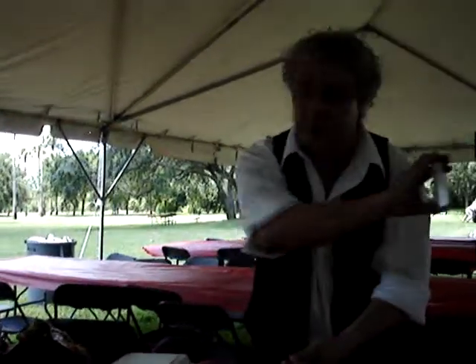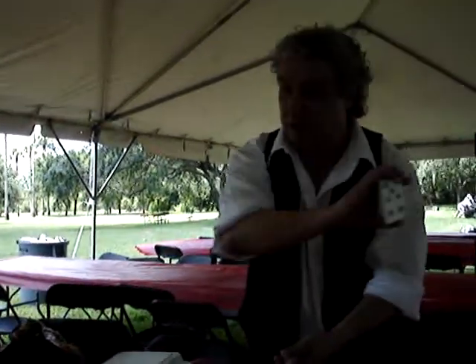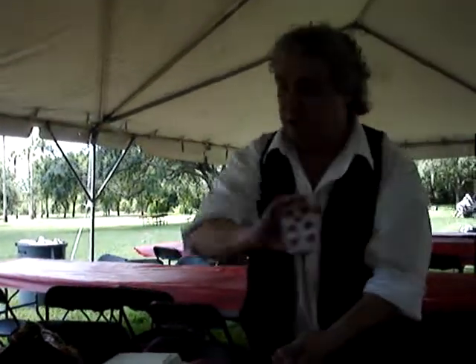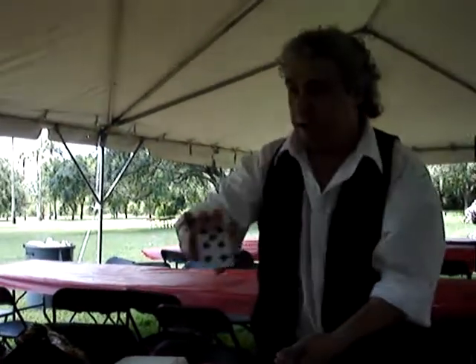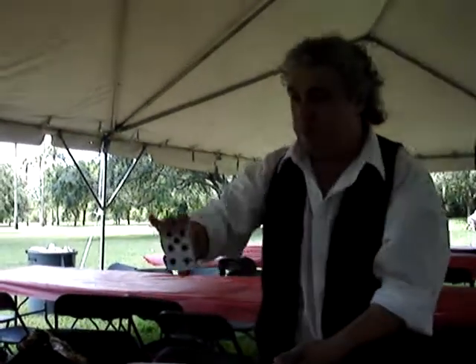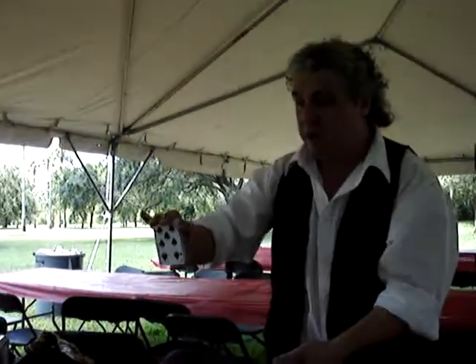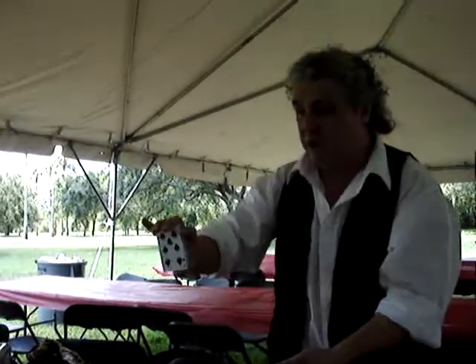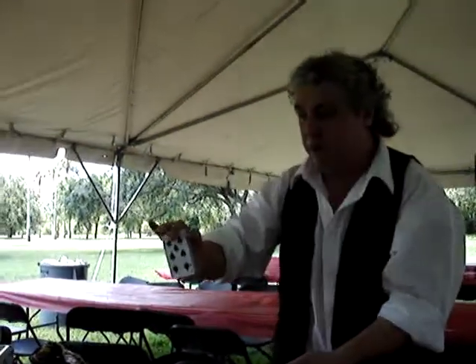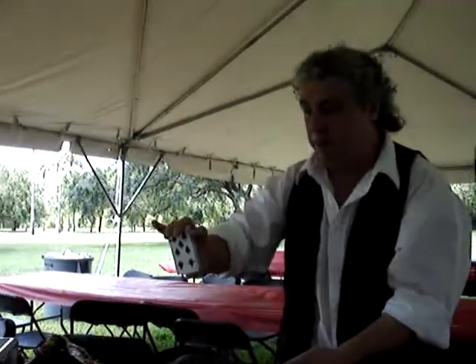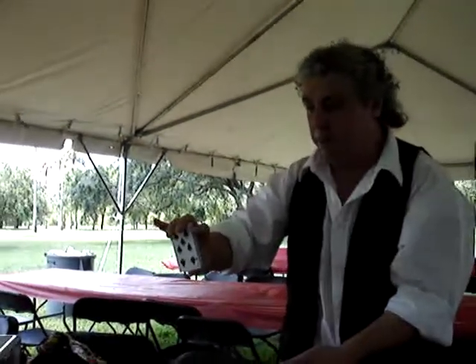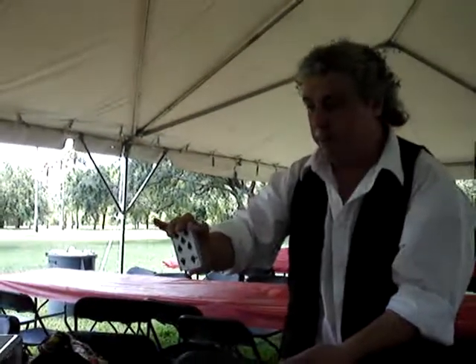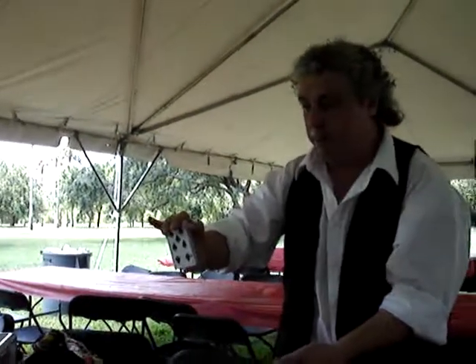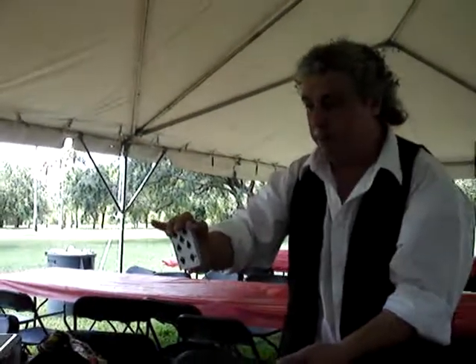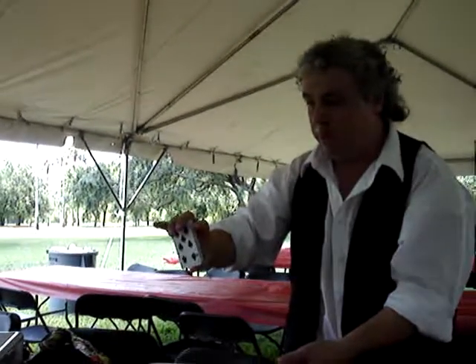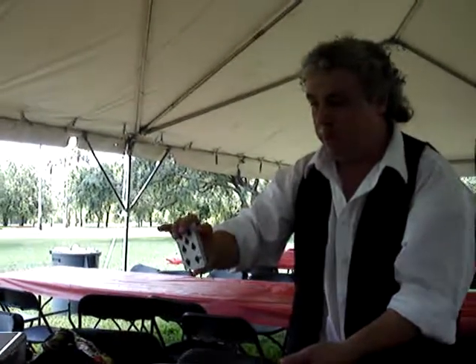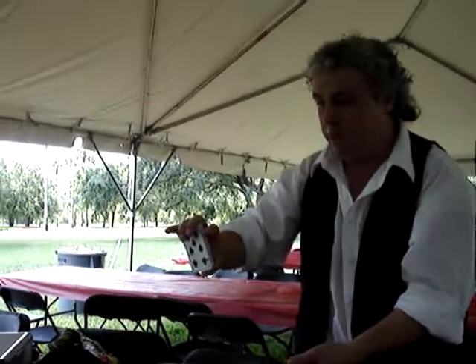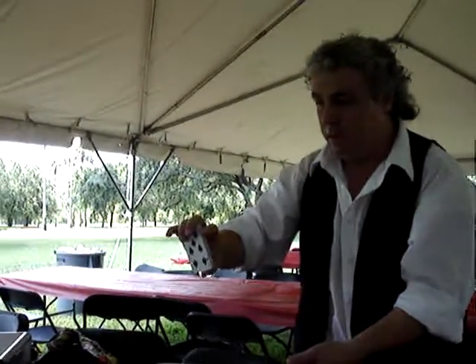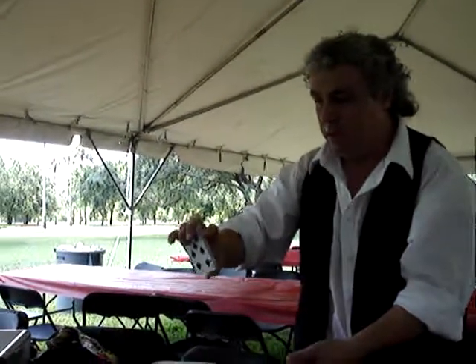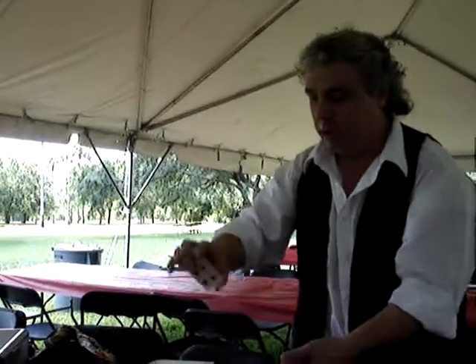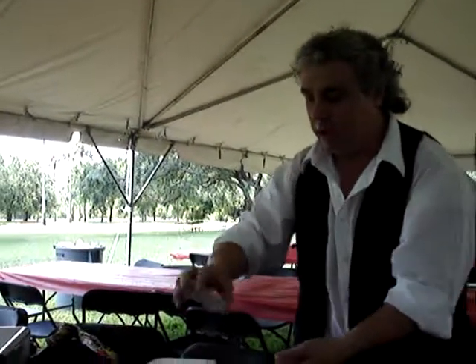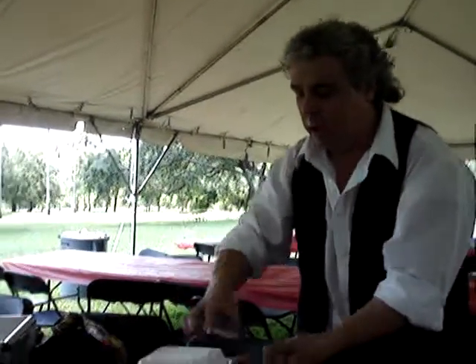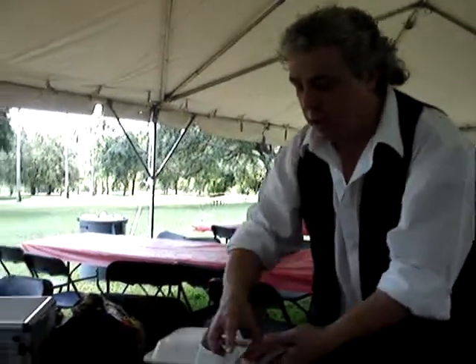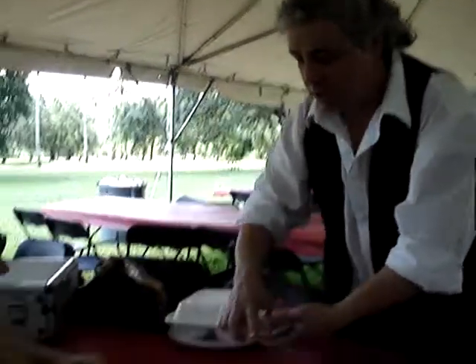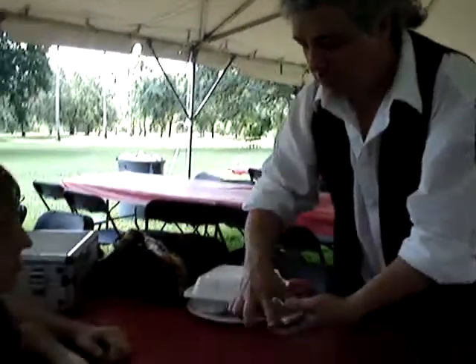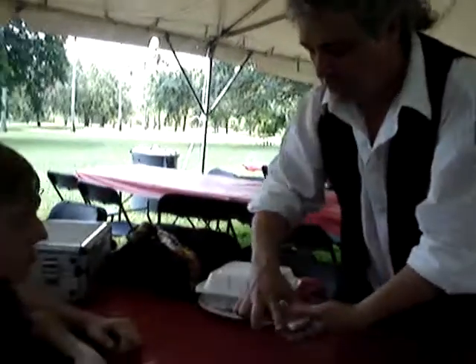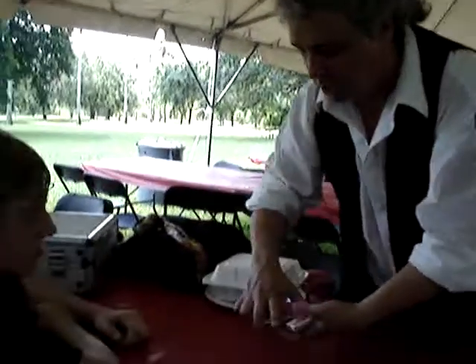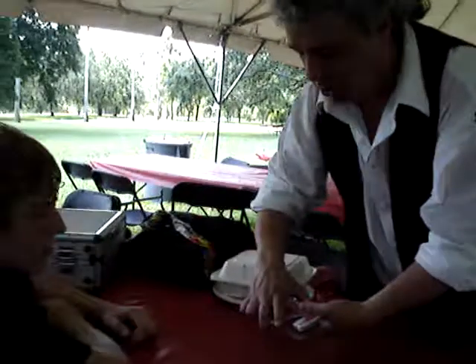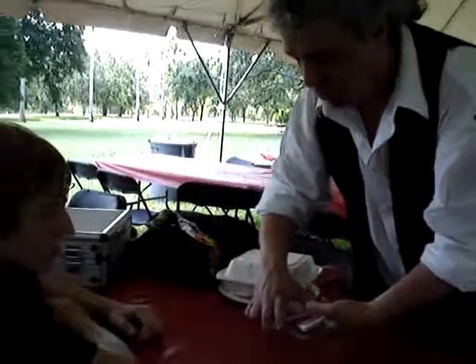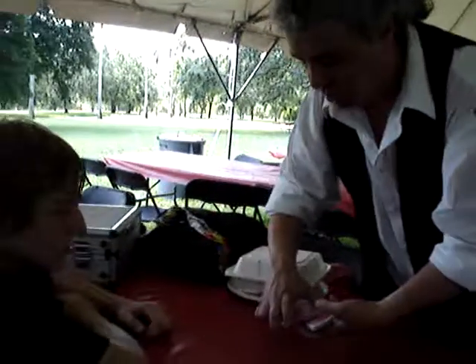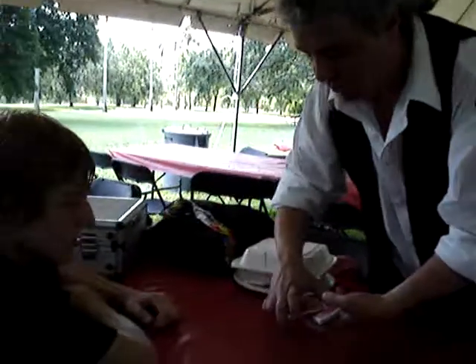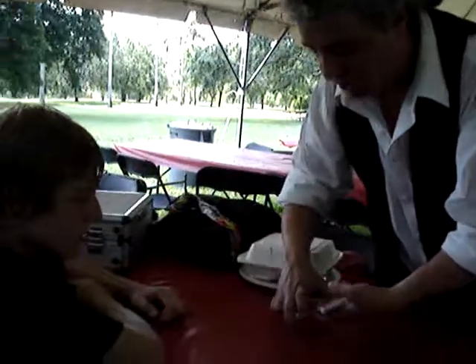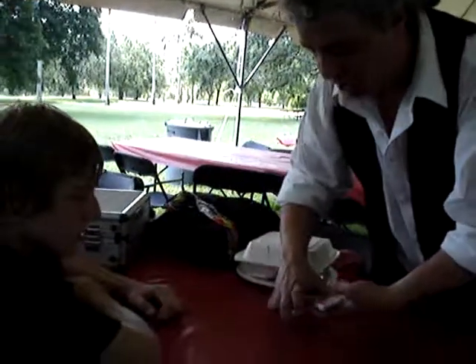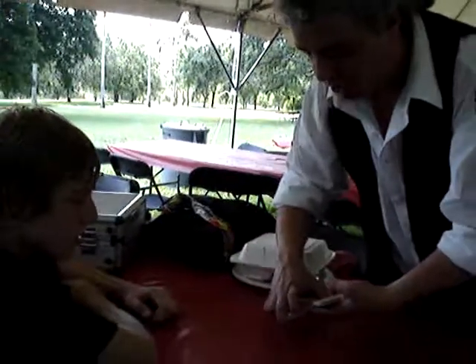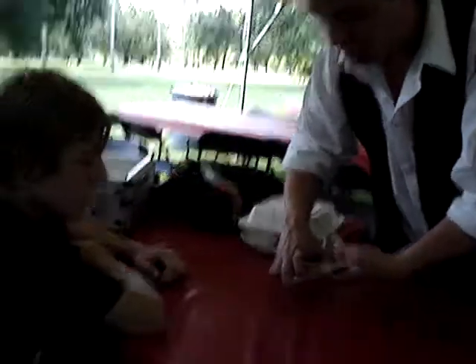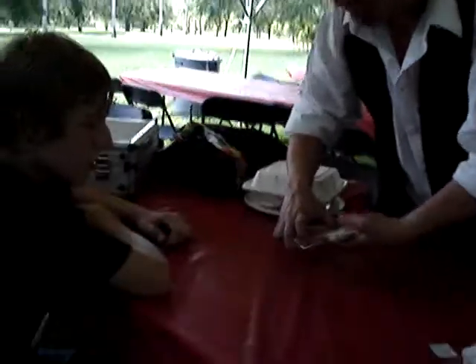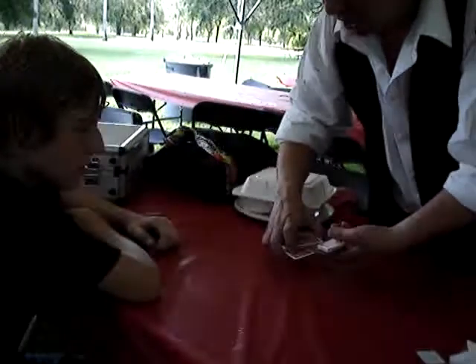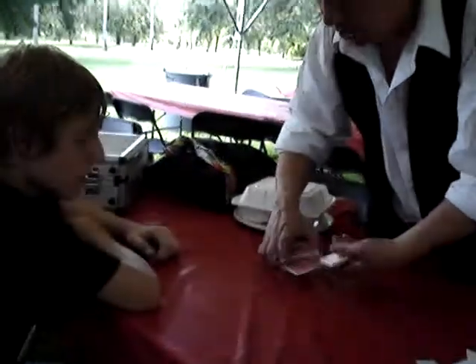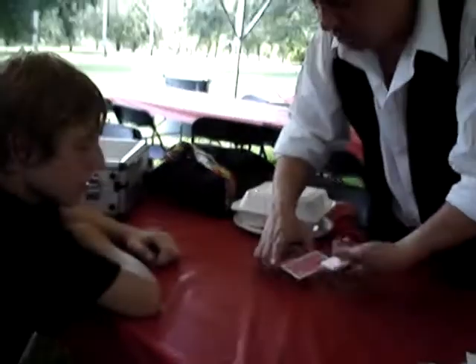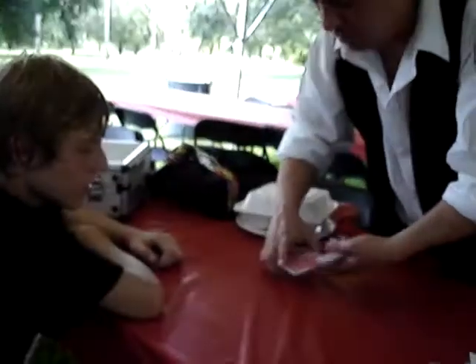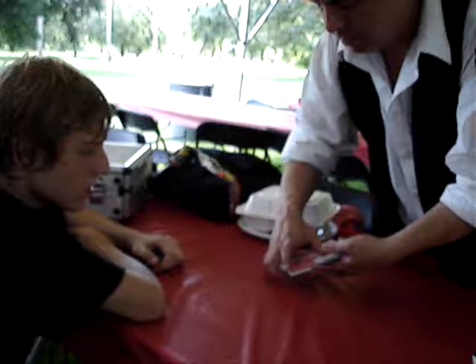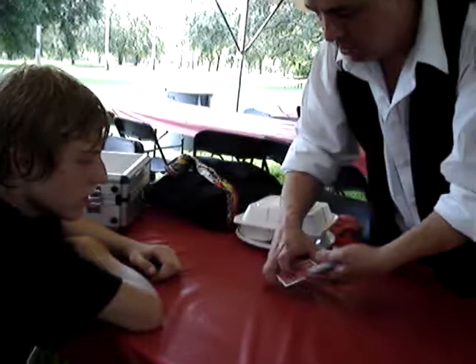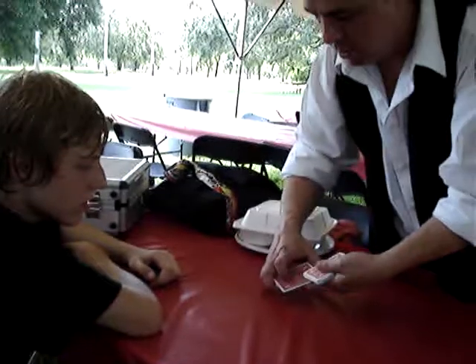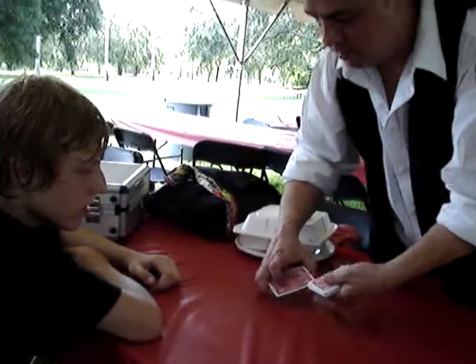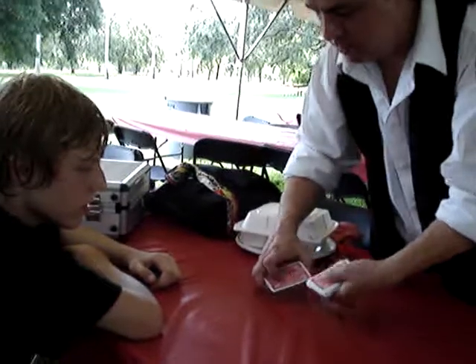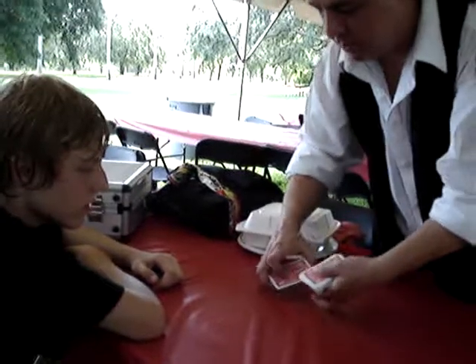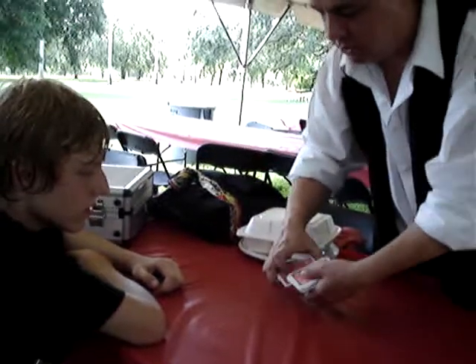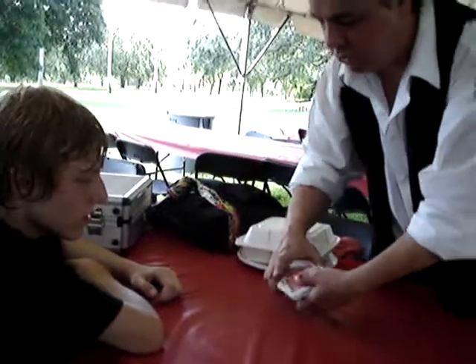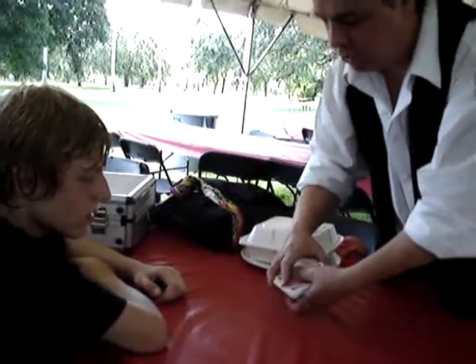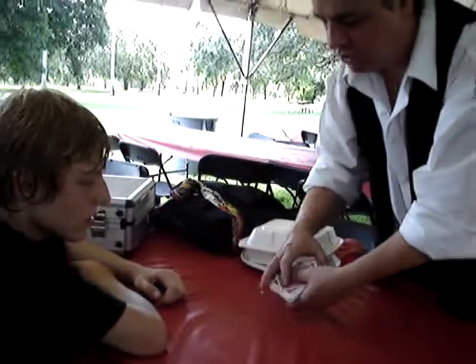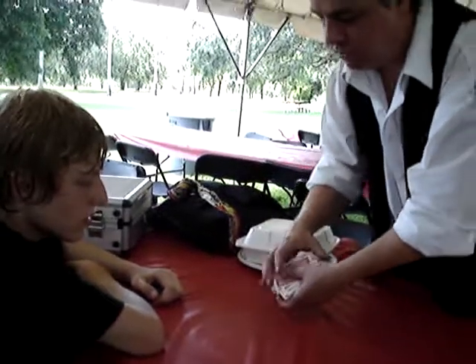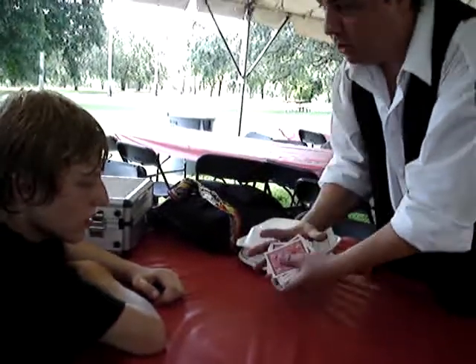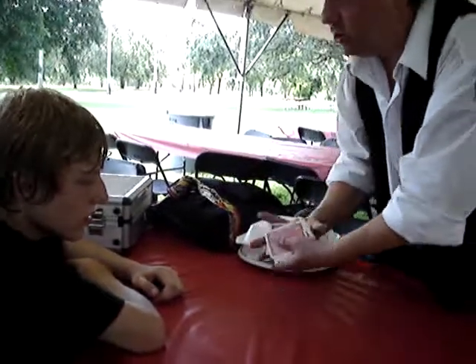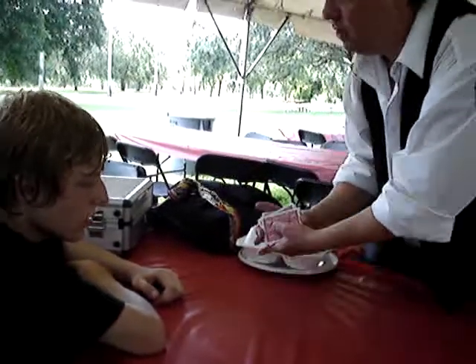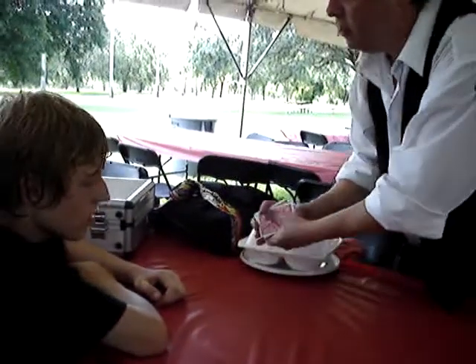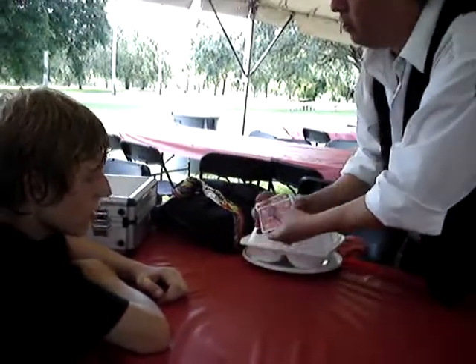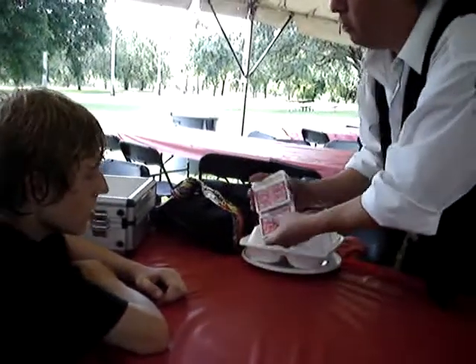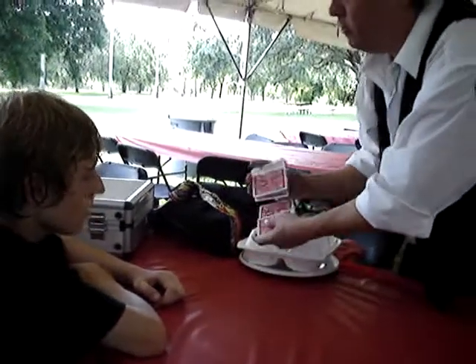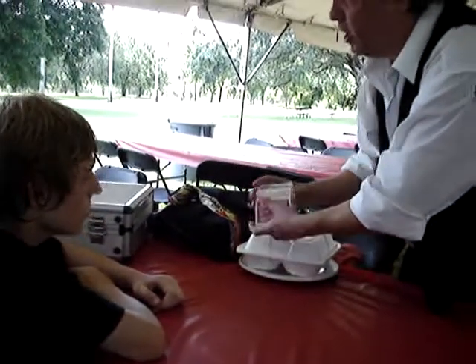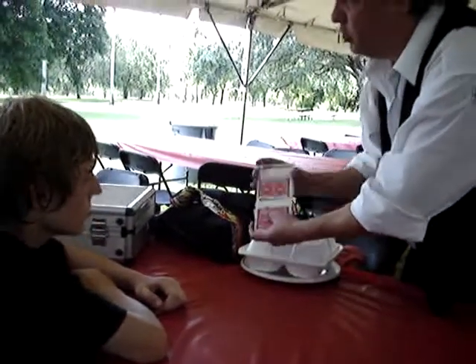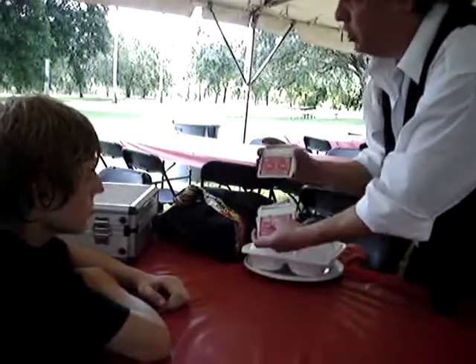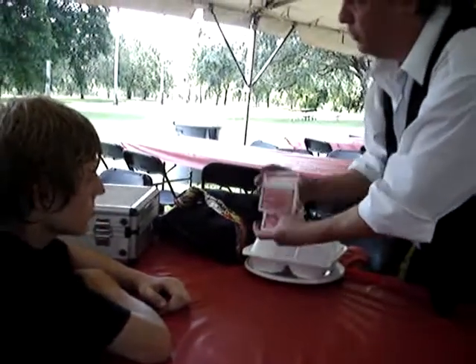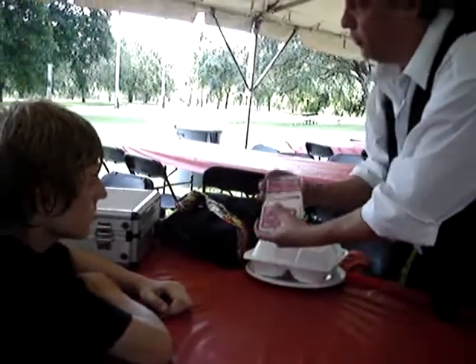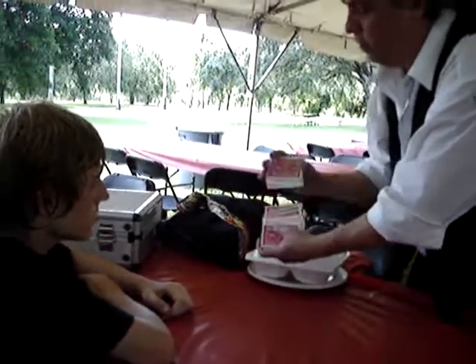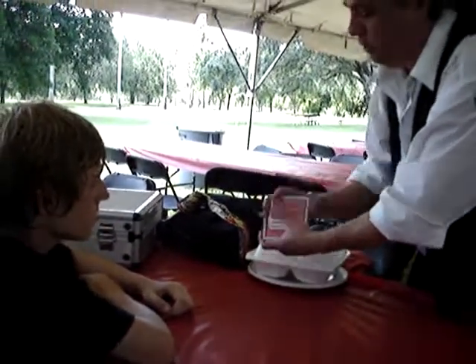Are you happy with that one? Okay, what we're going to do is we're going to slide the card out, place it towards the middle and give it a little overhand shuffle there.